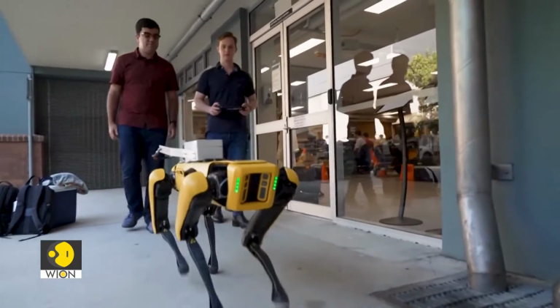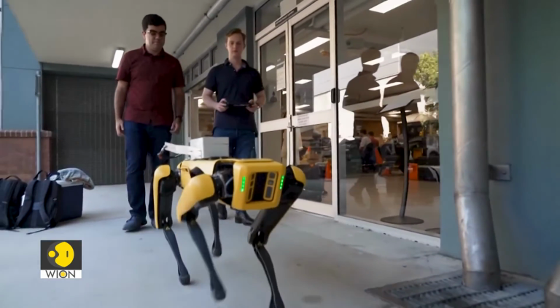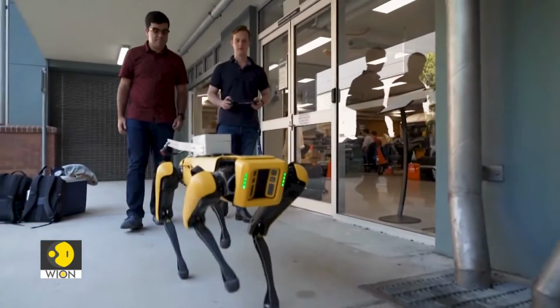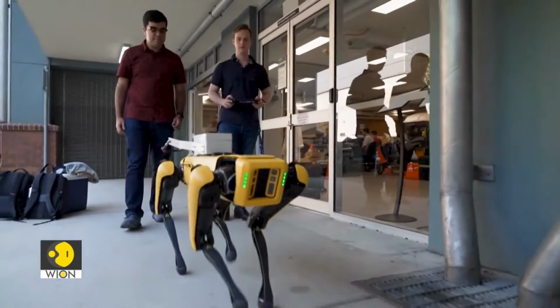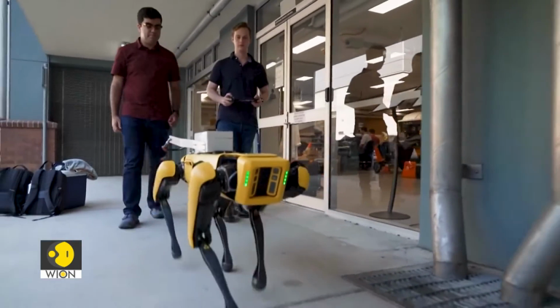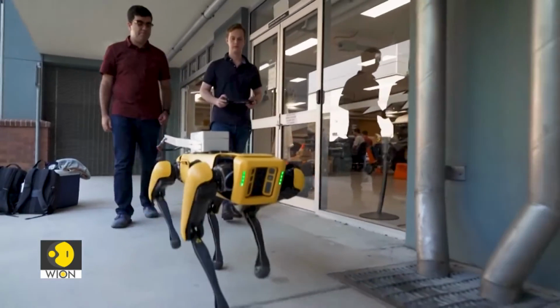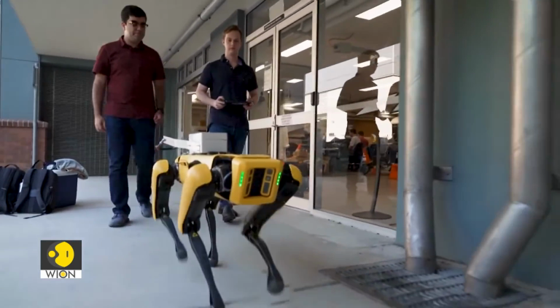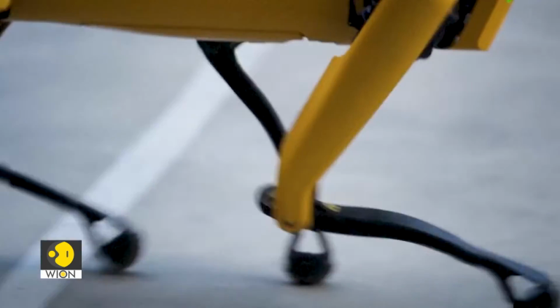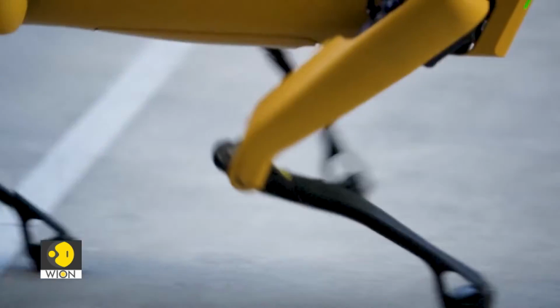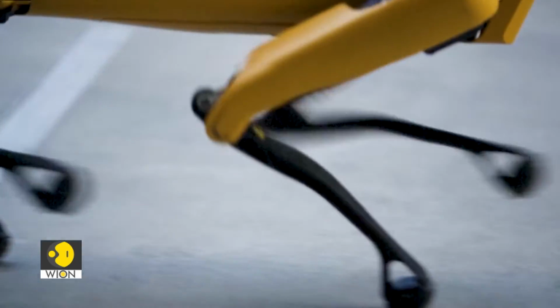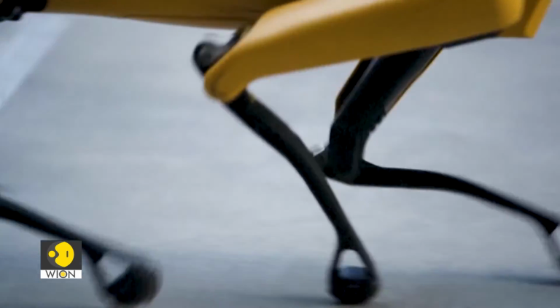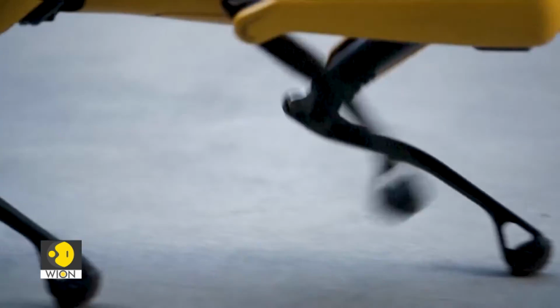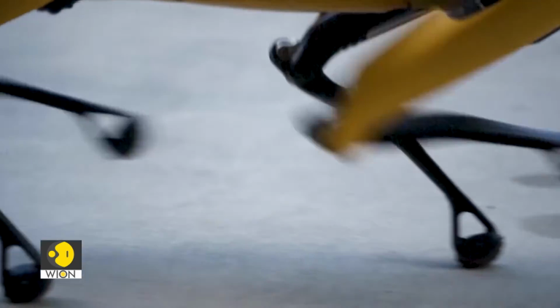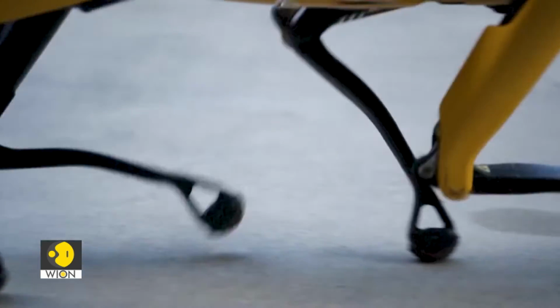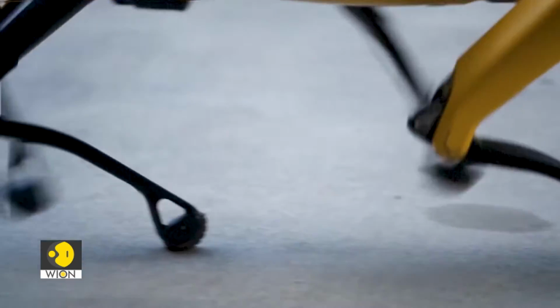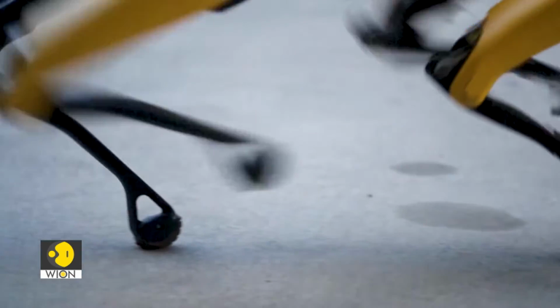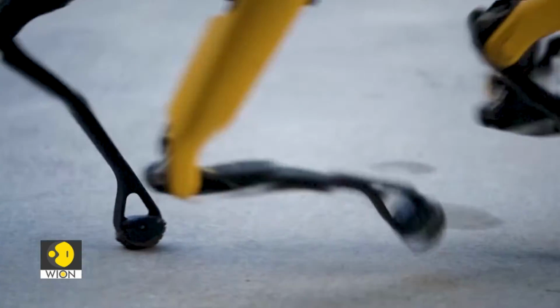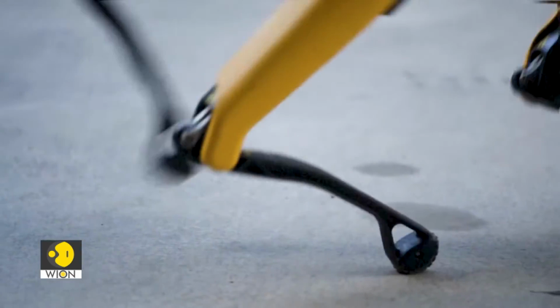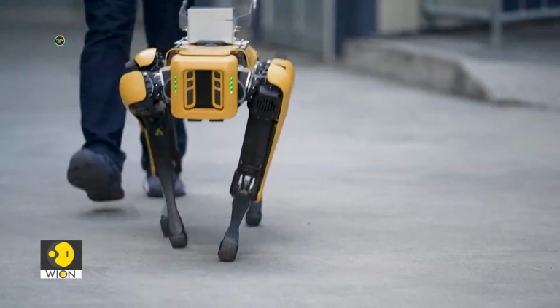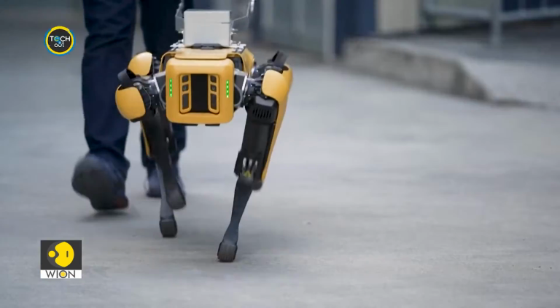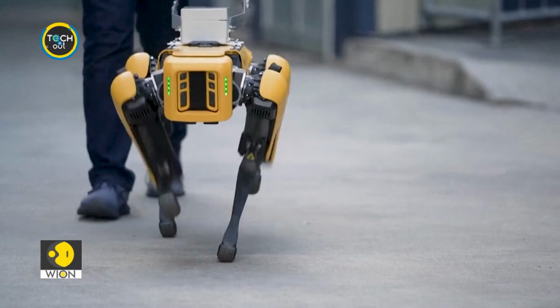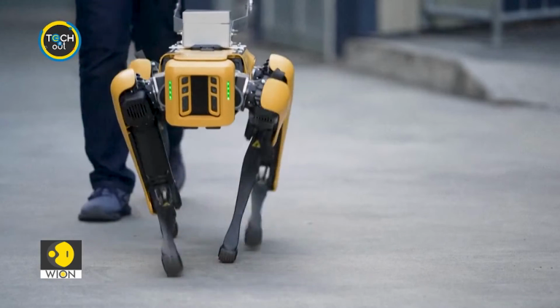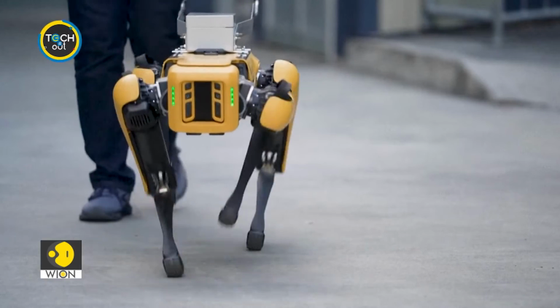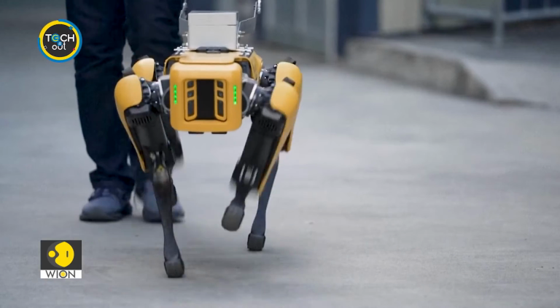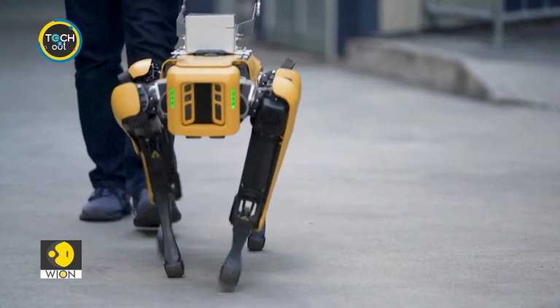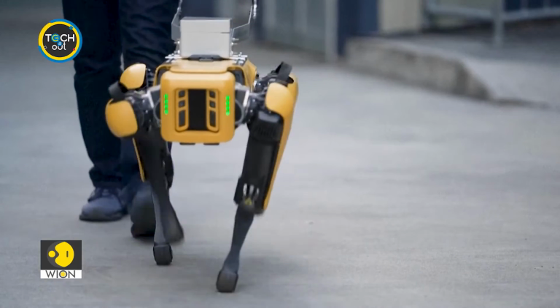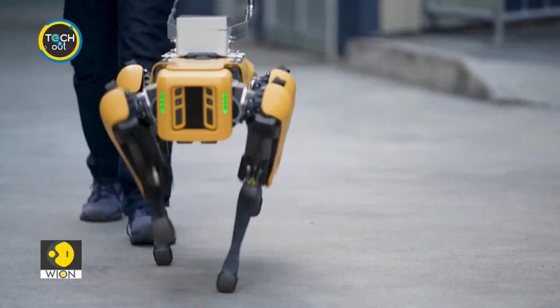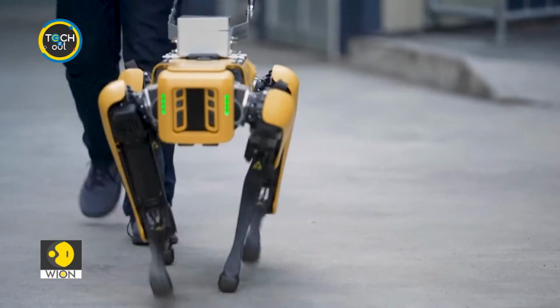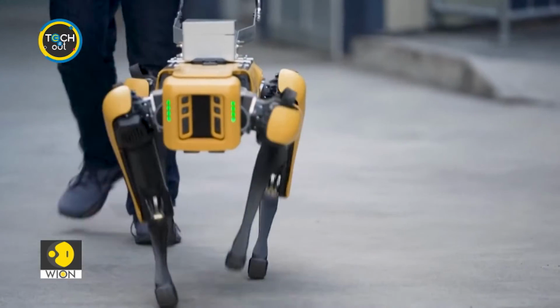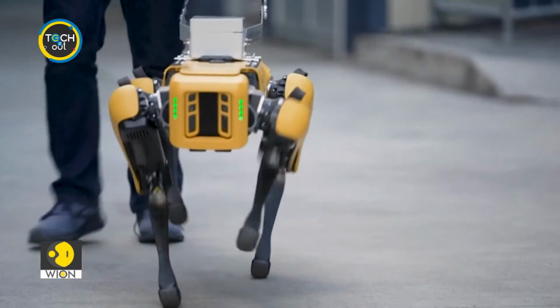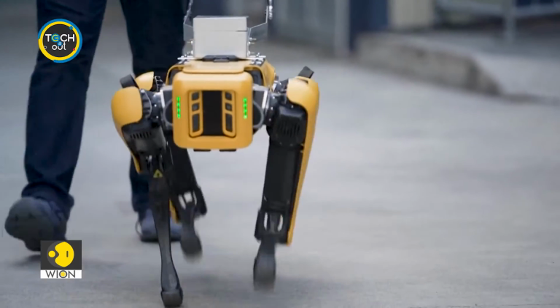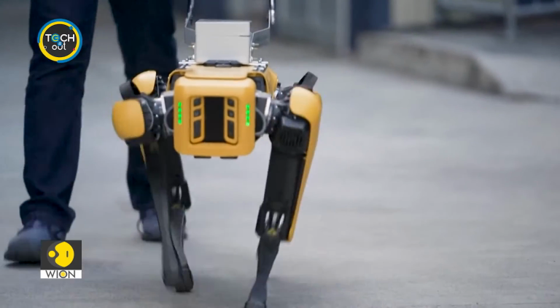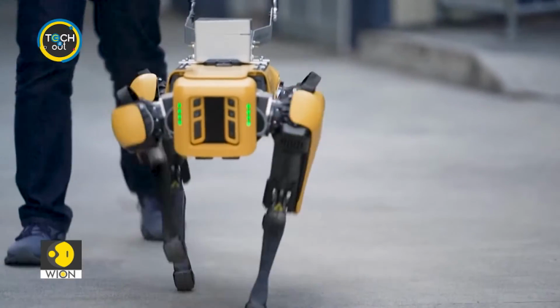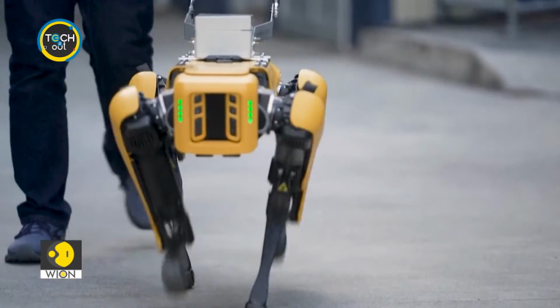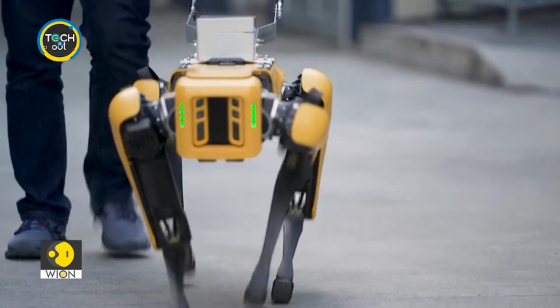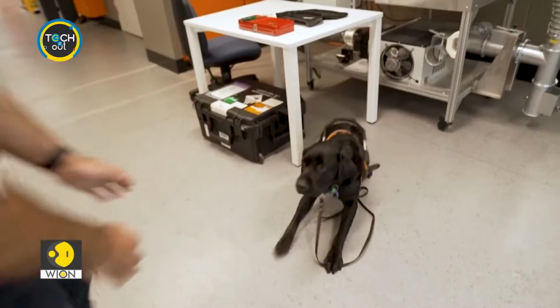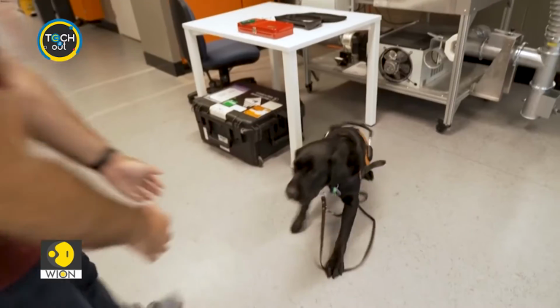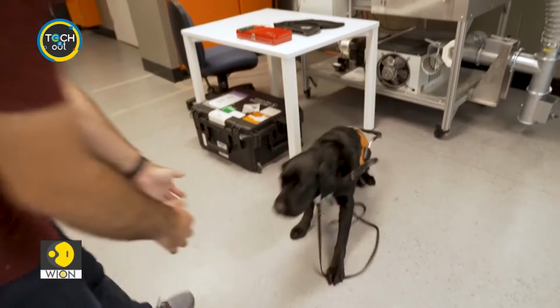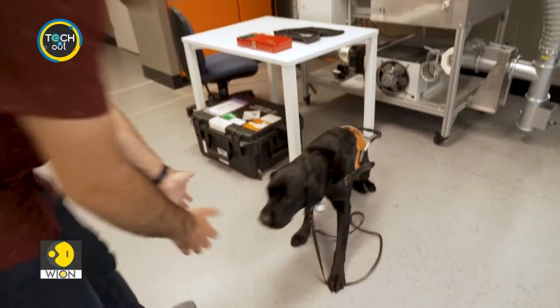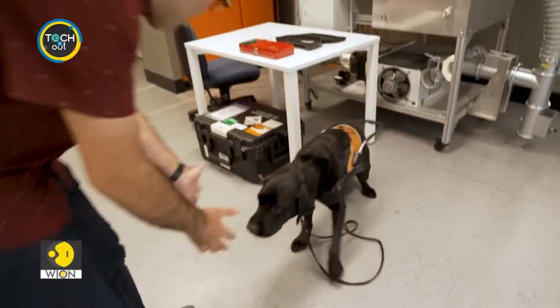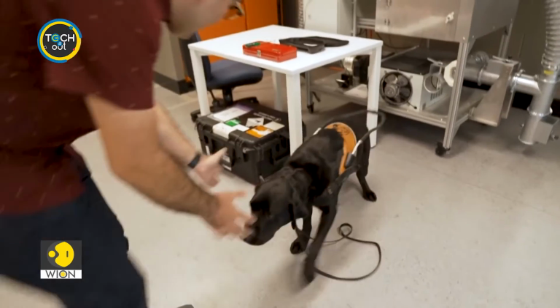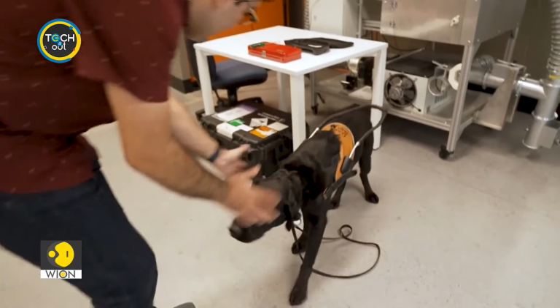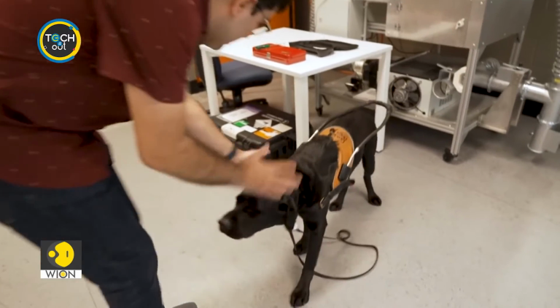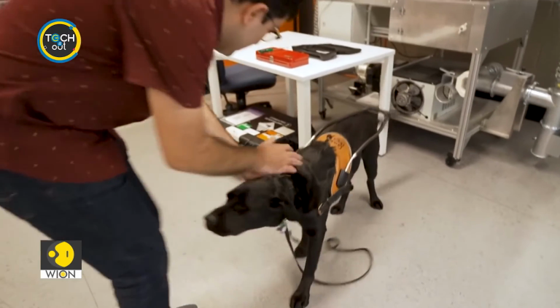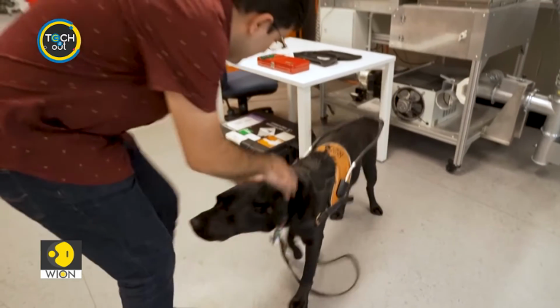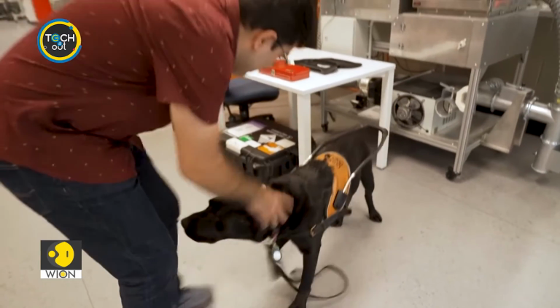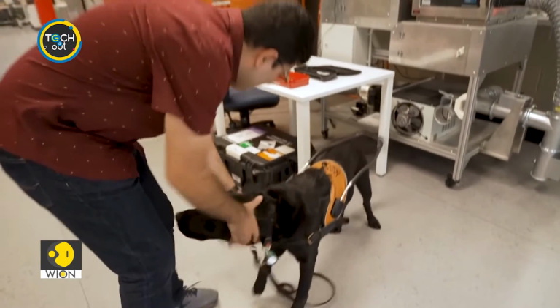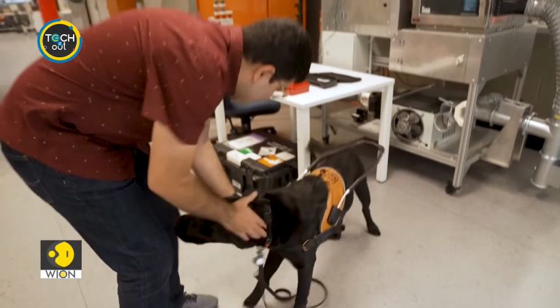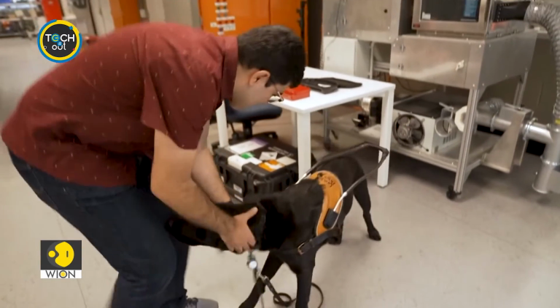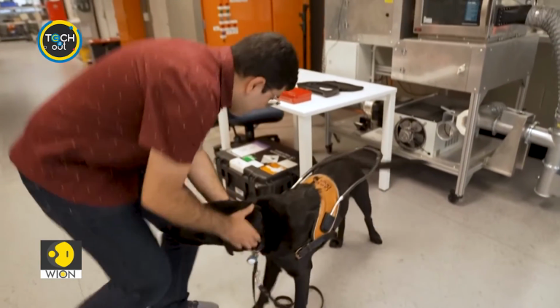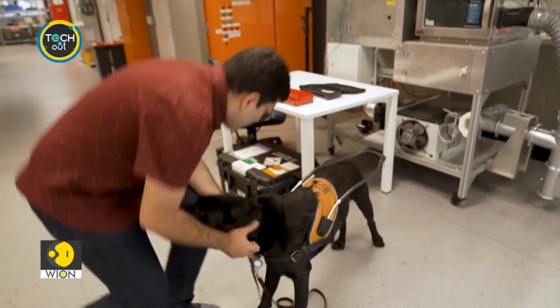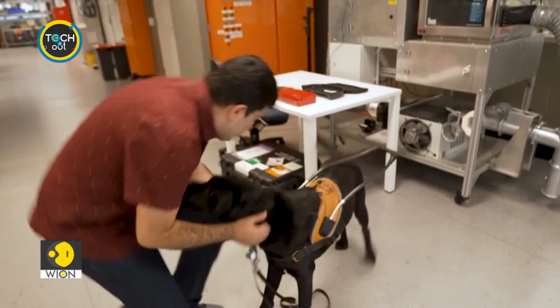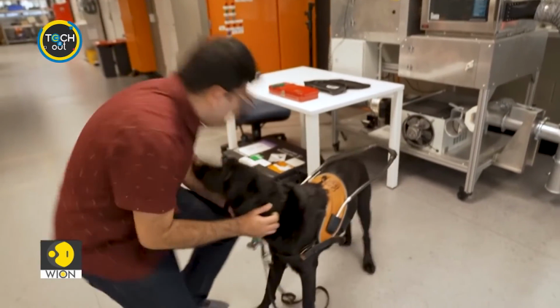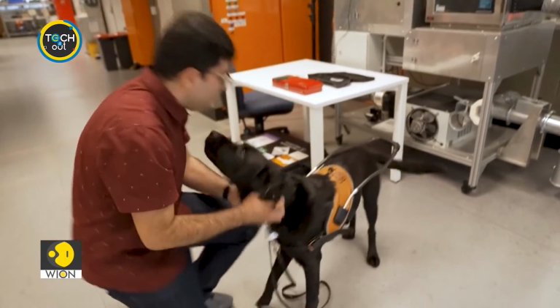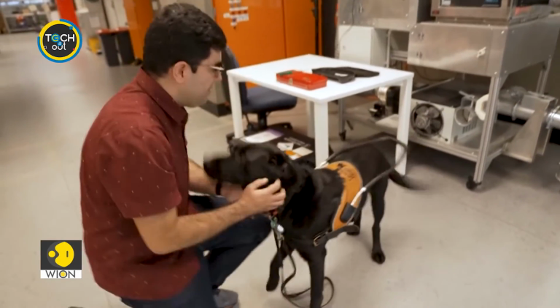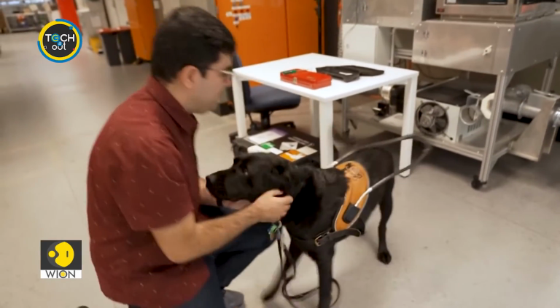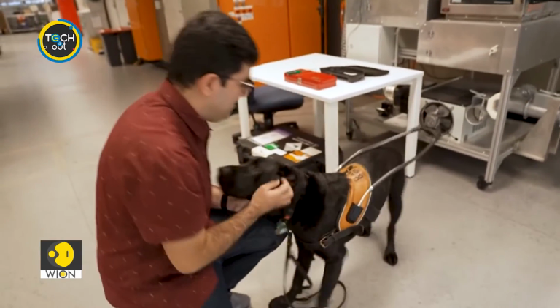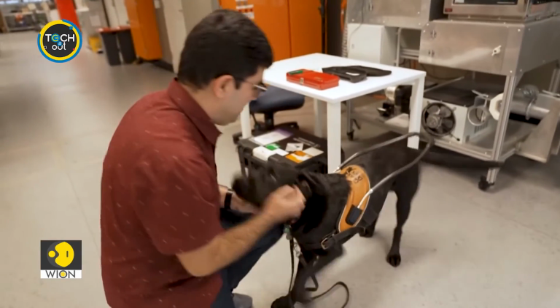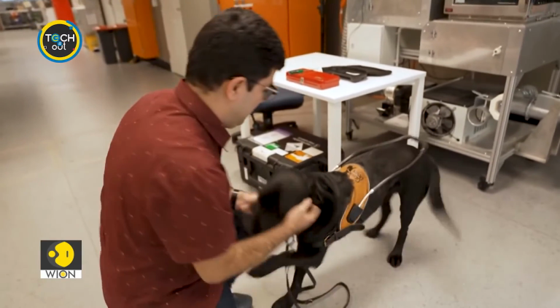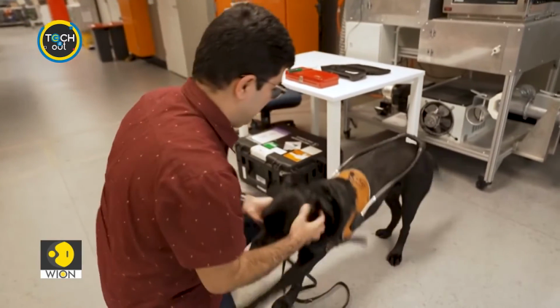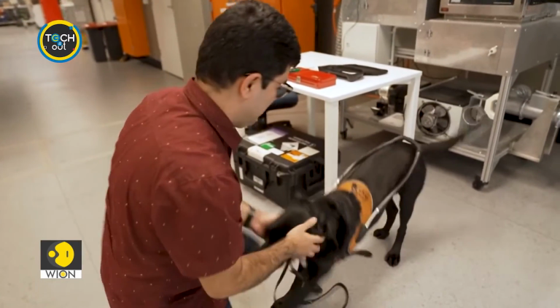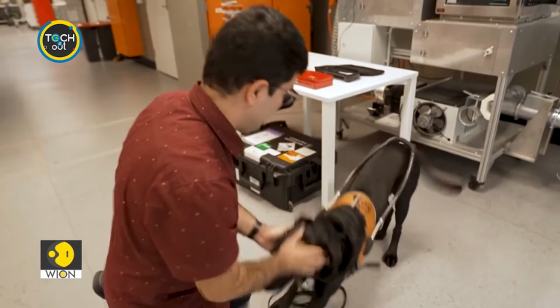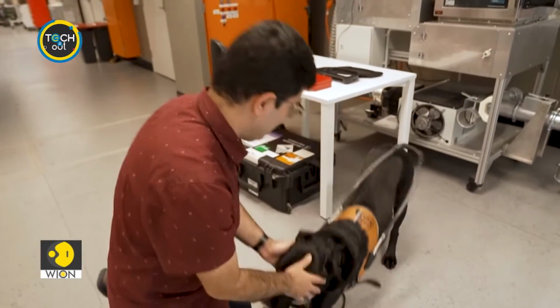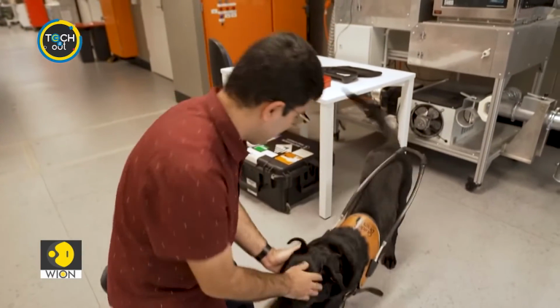We think there is one more thing the robot dog would not be able to do: love its master back. What do you think?